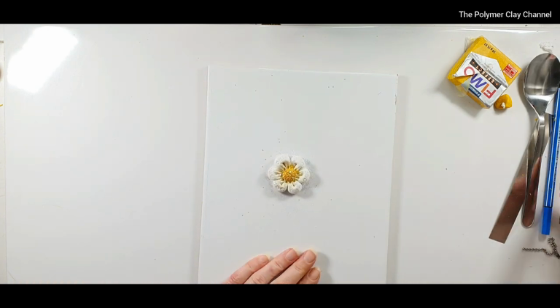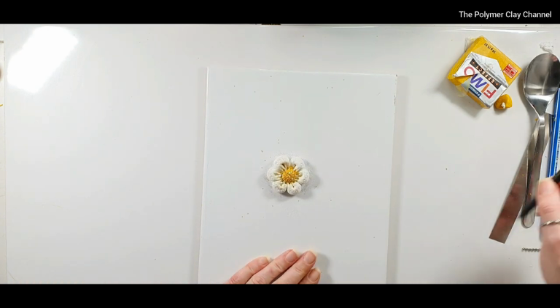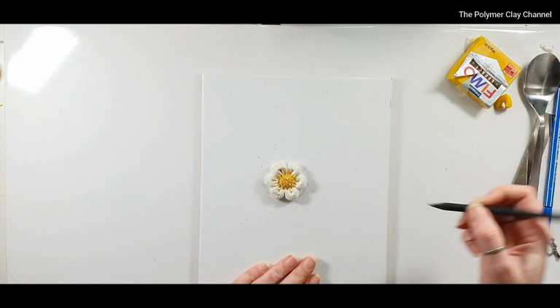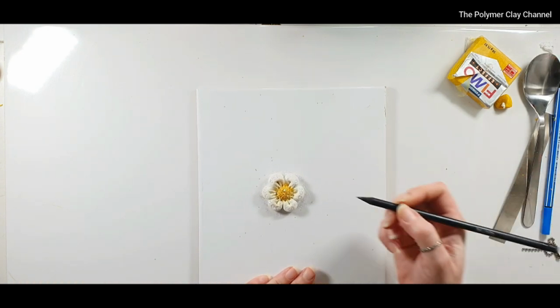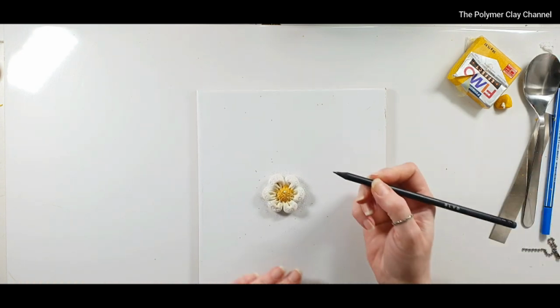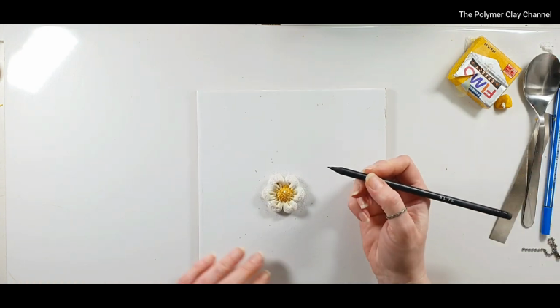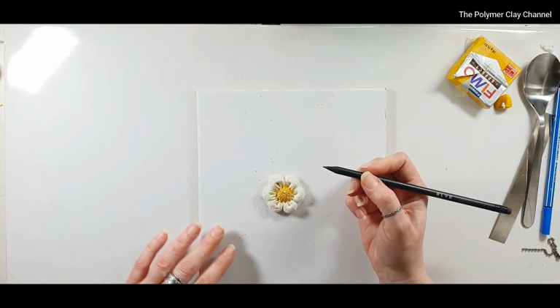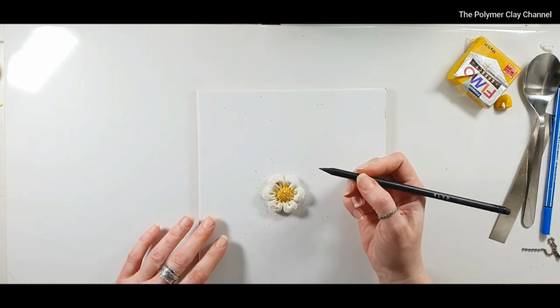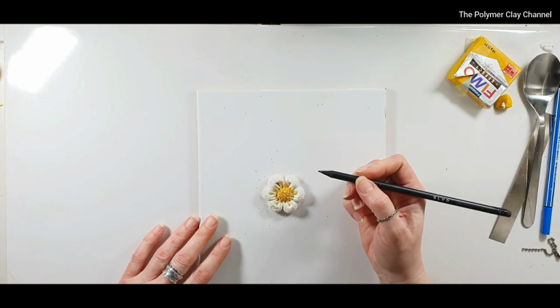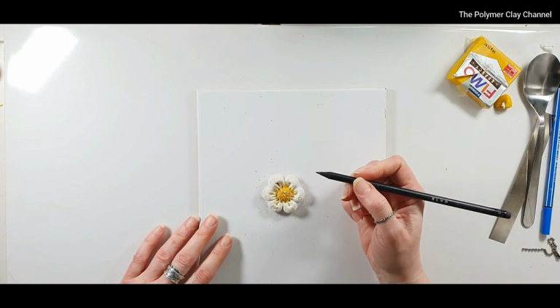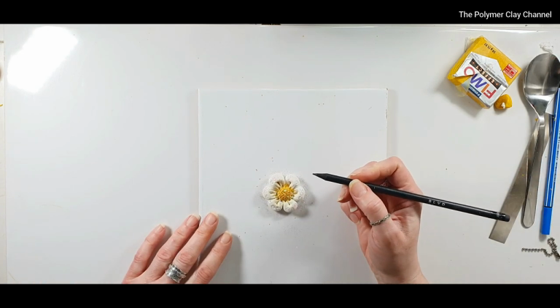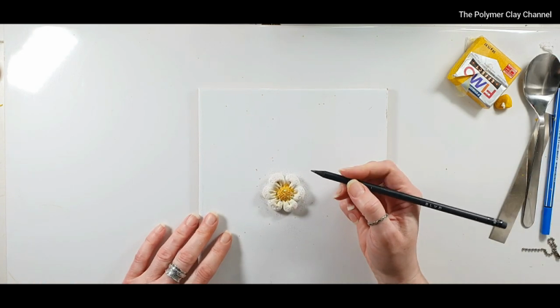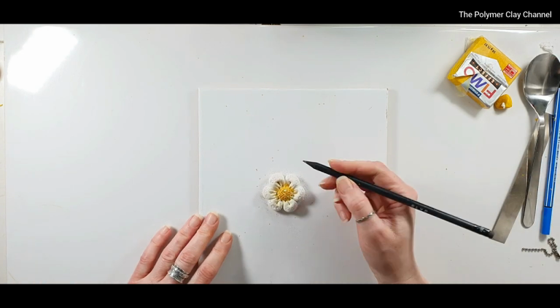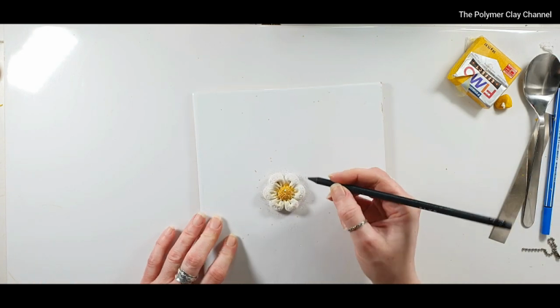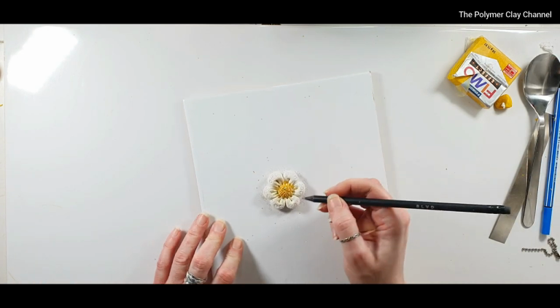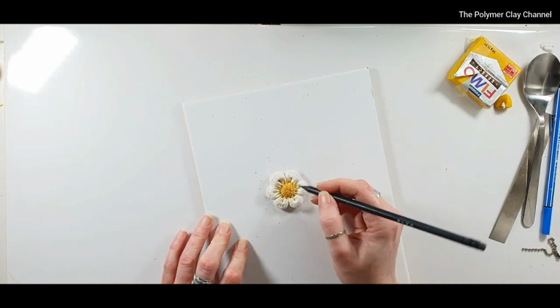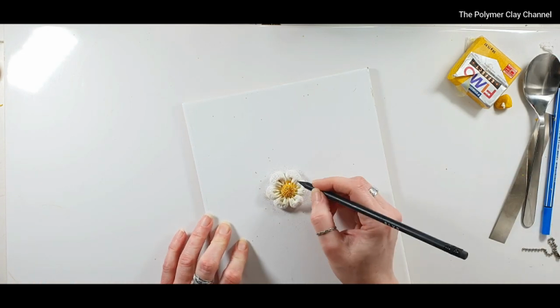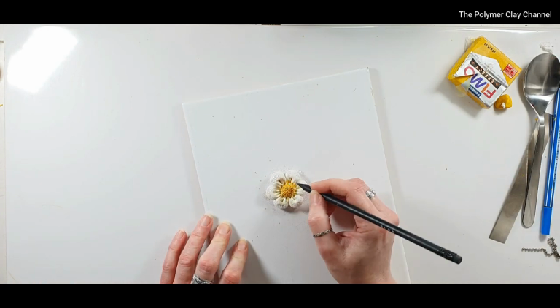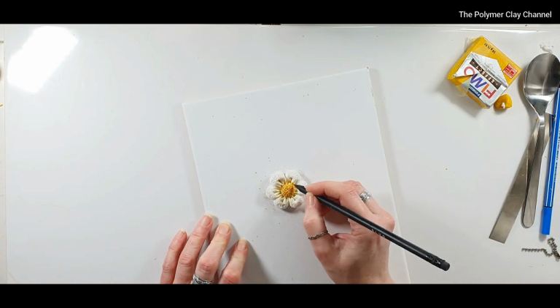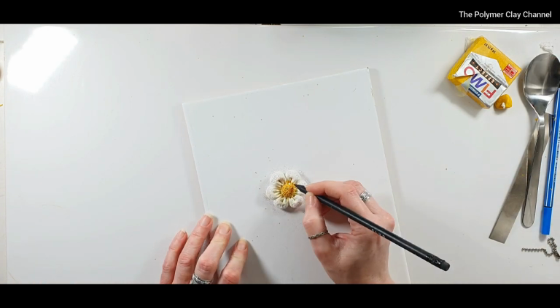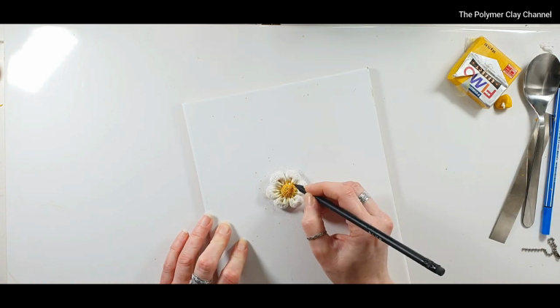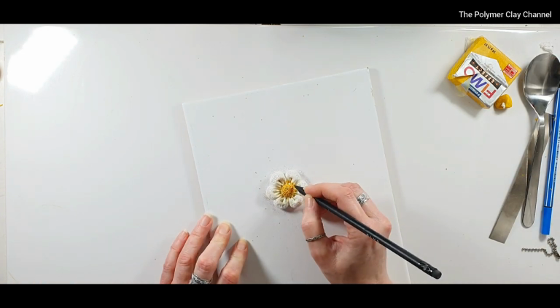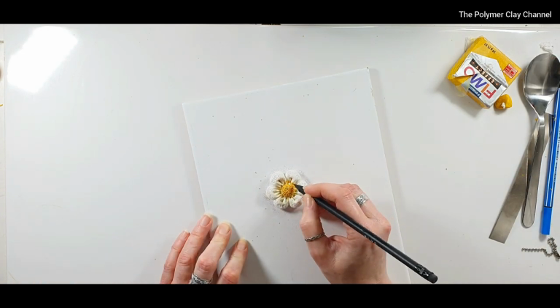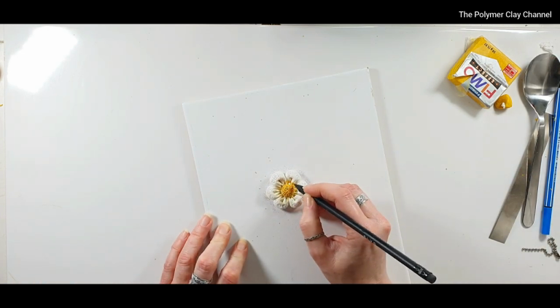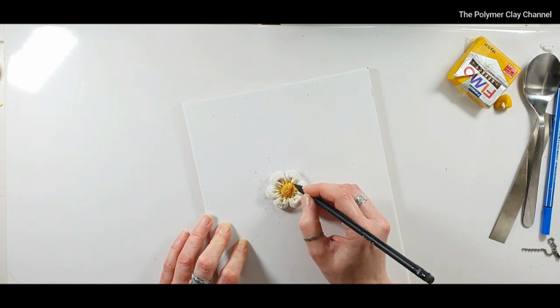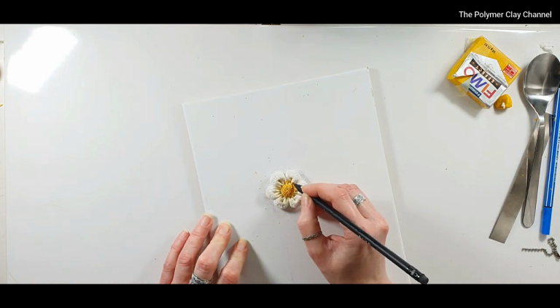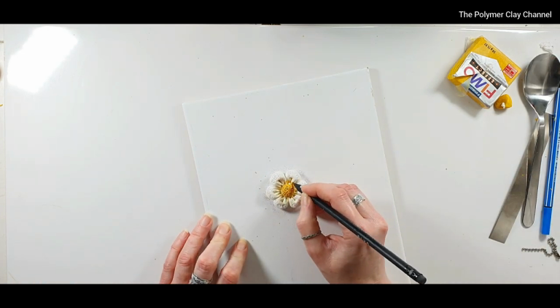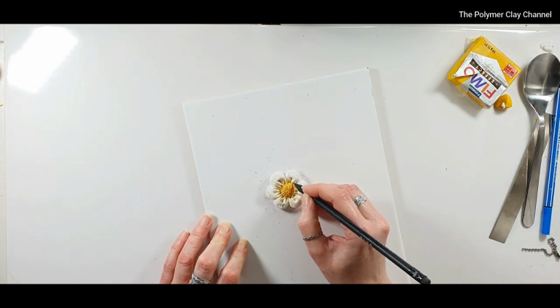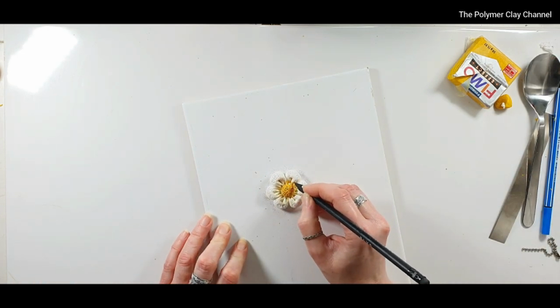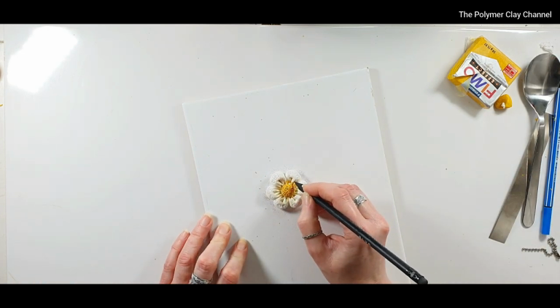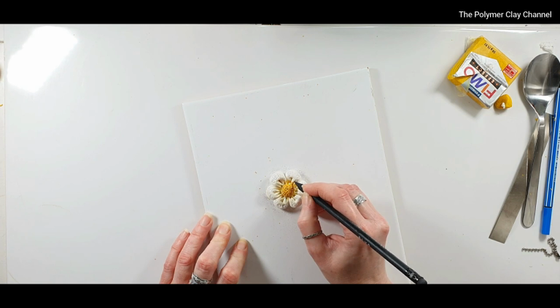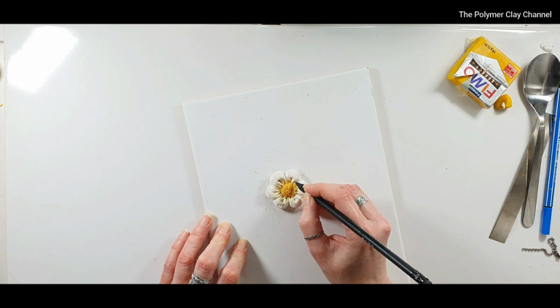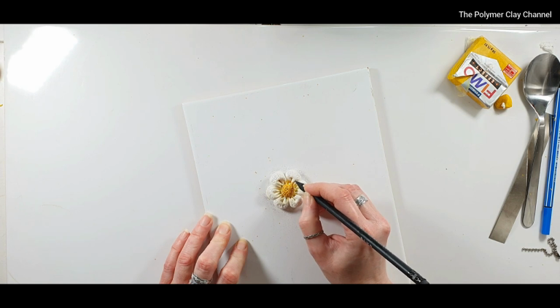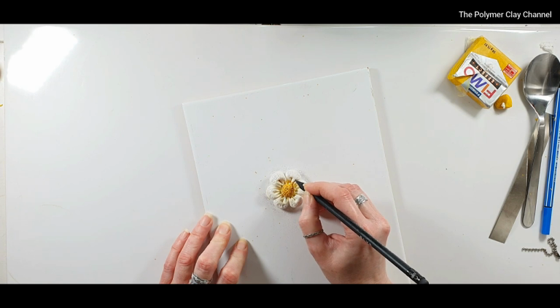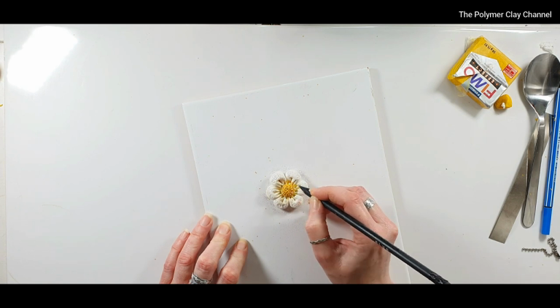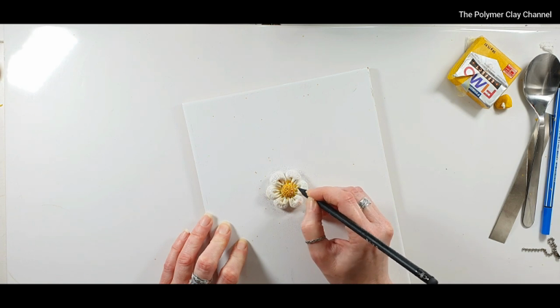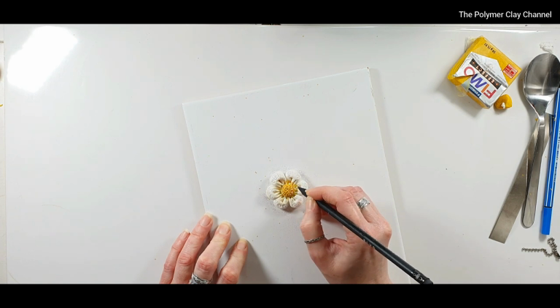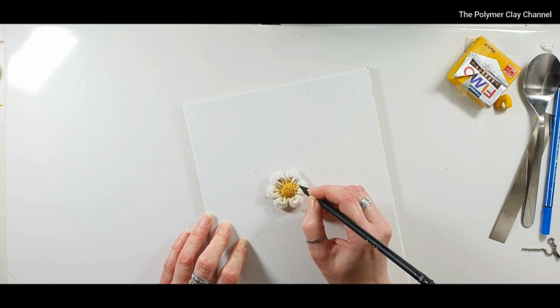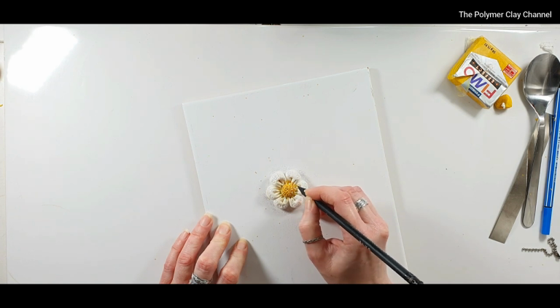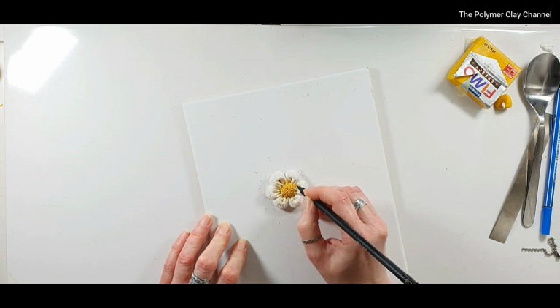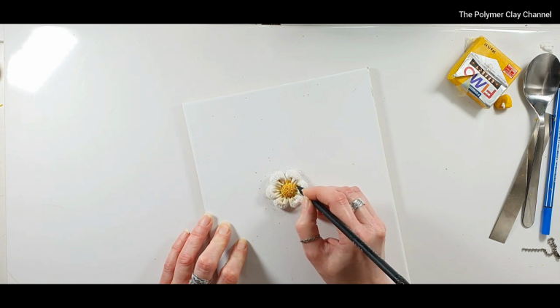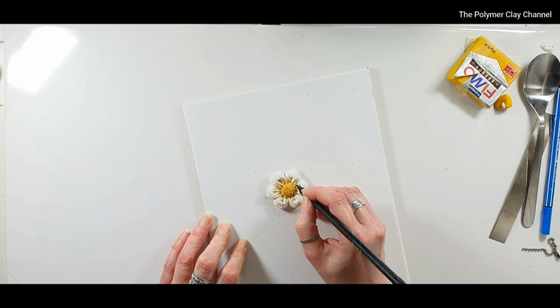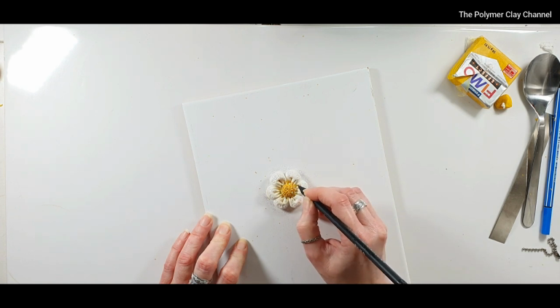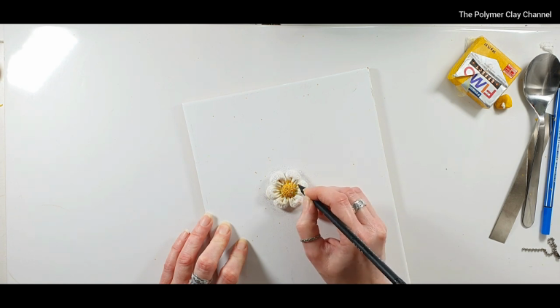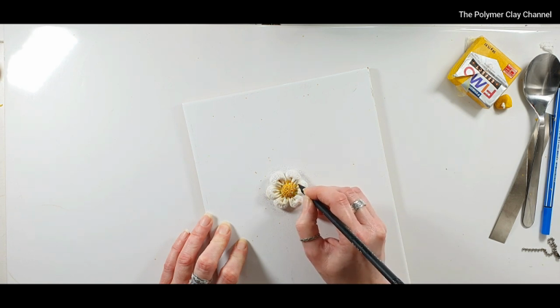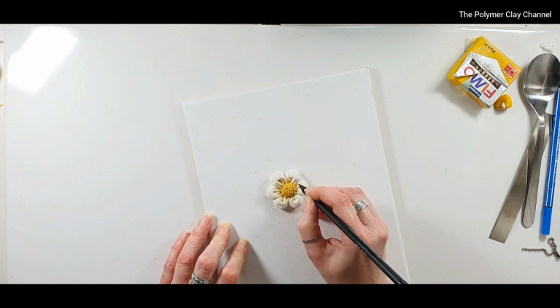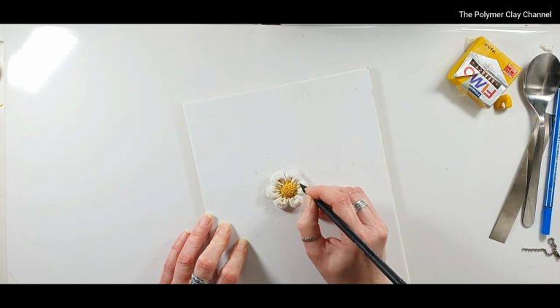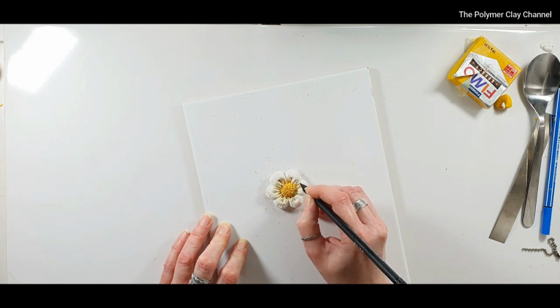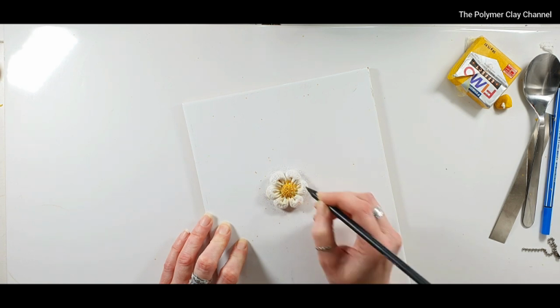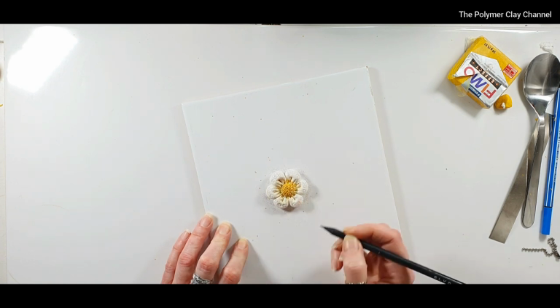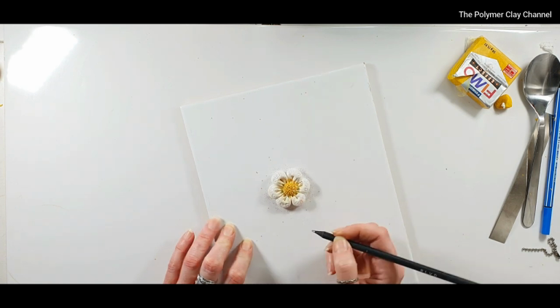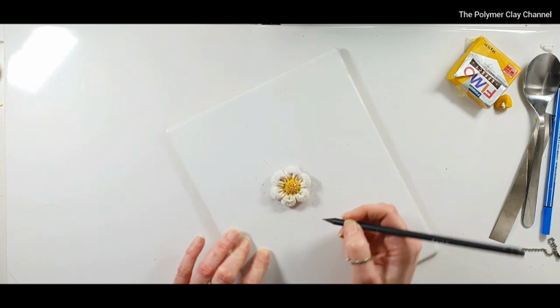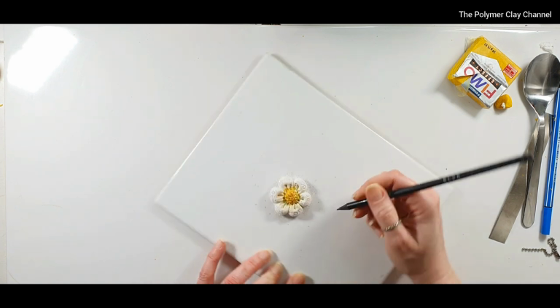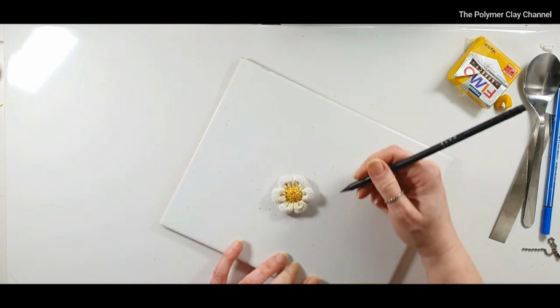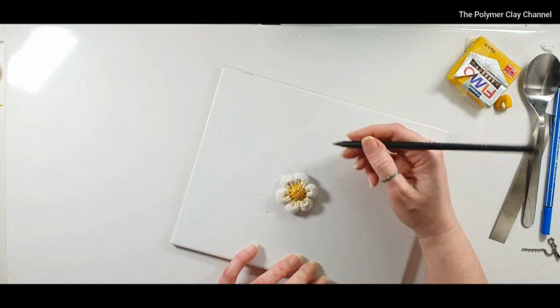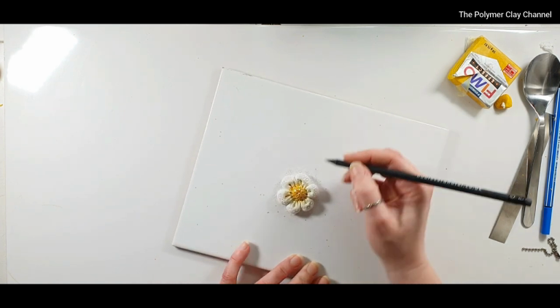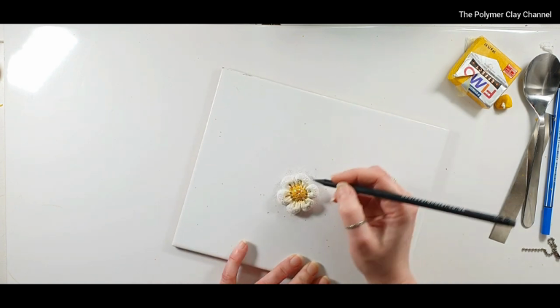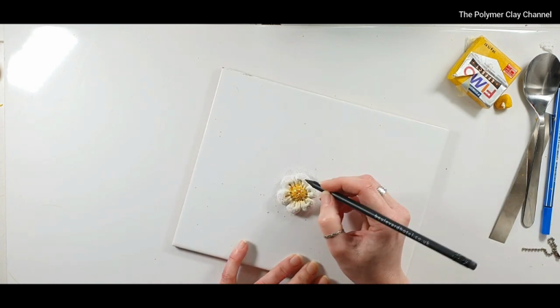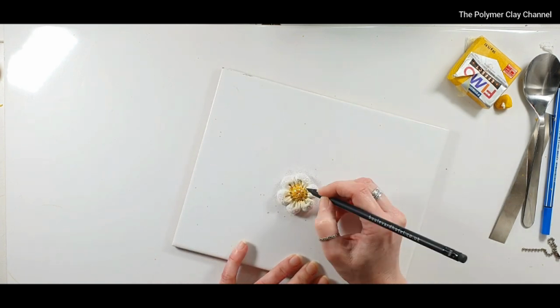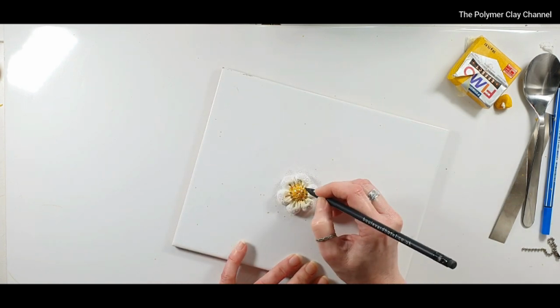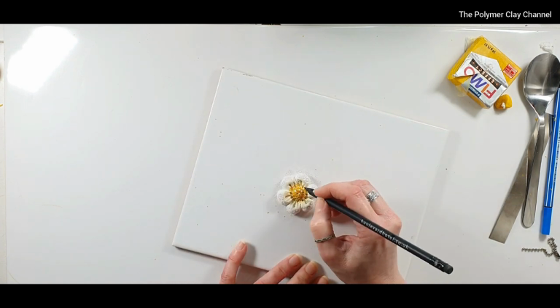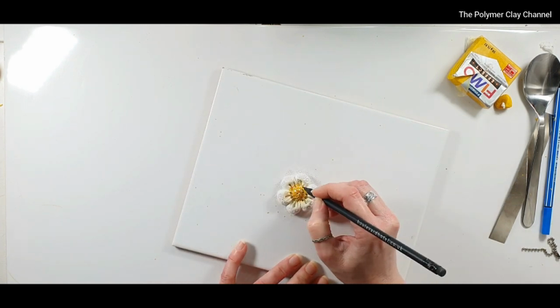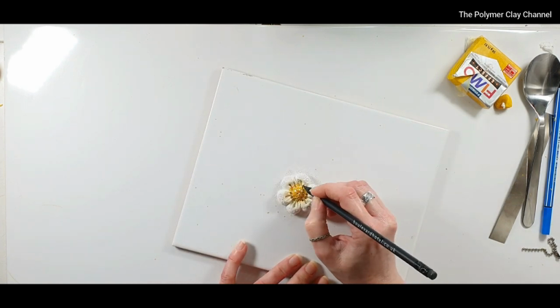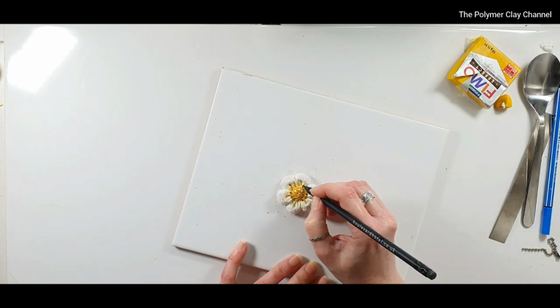Lastly I'm just going to make some little marks for decoration using the pencil.